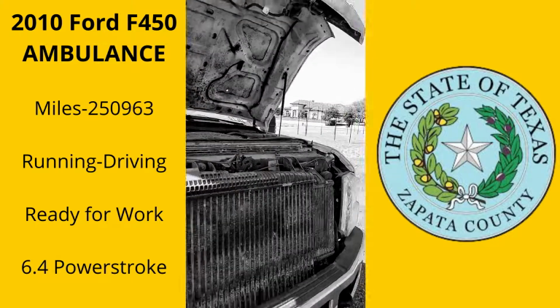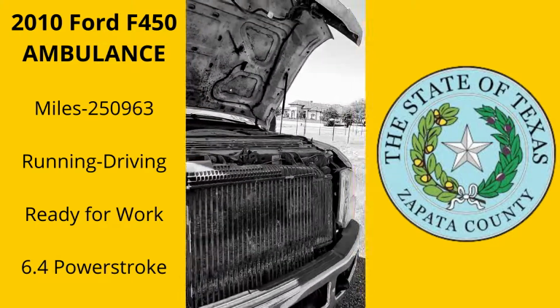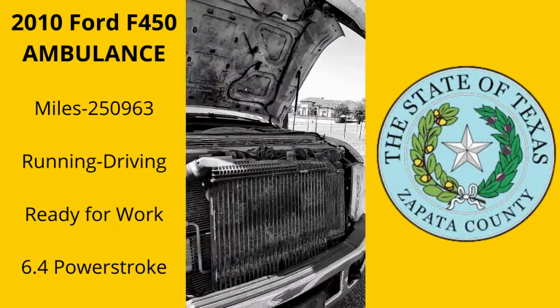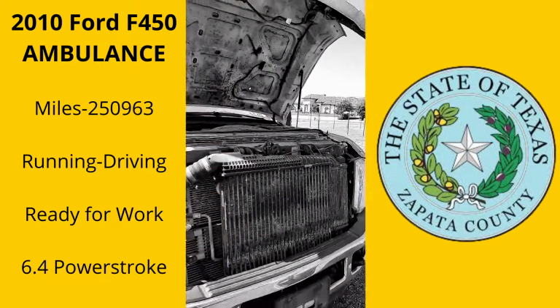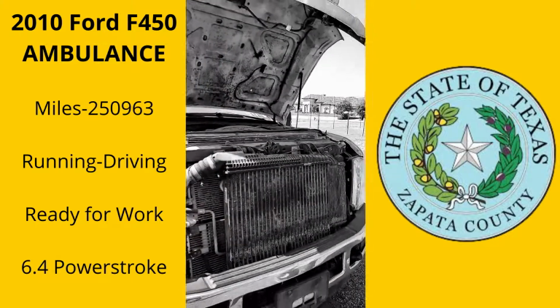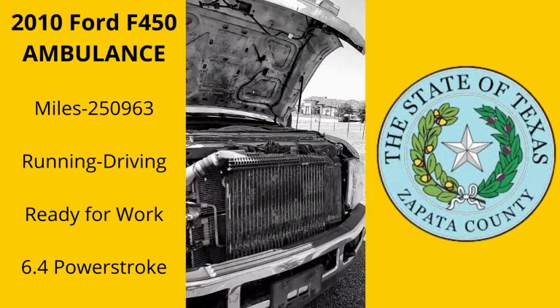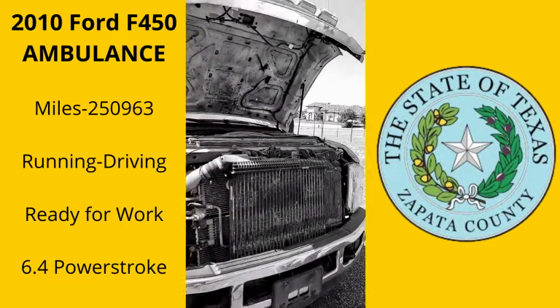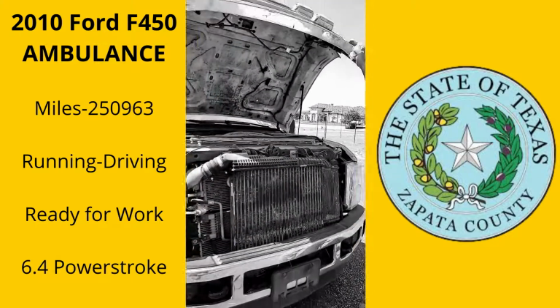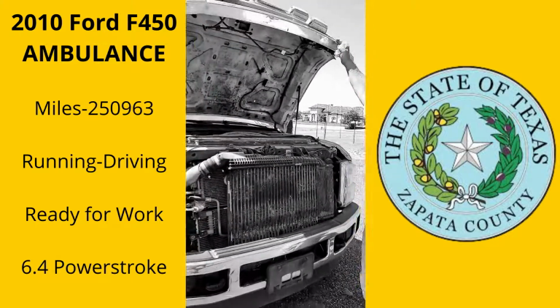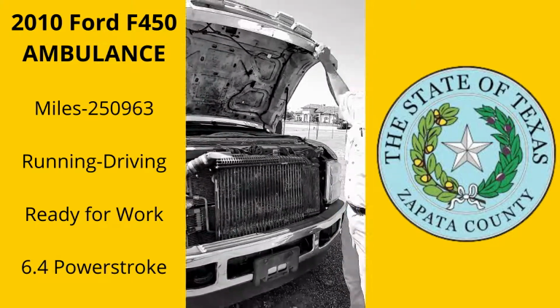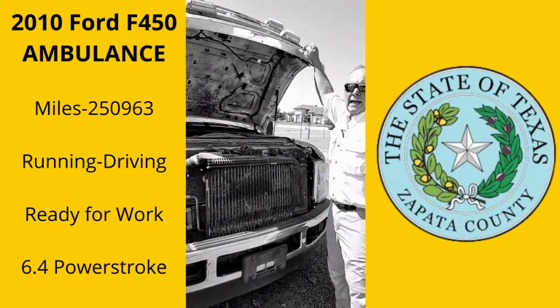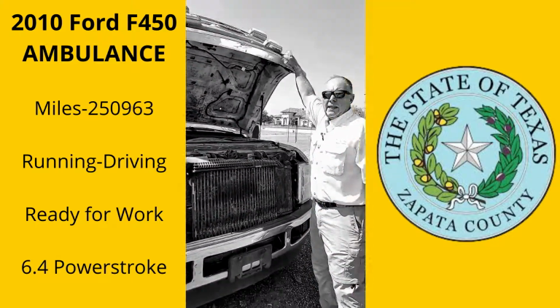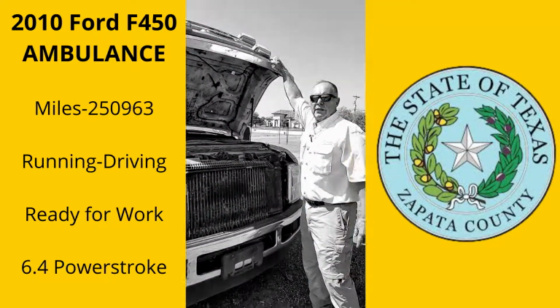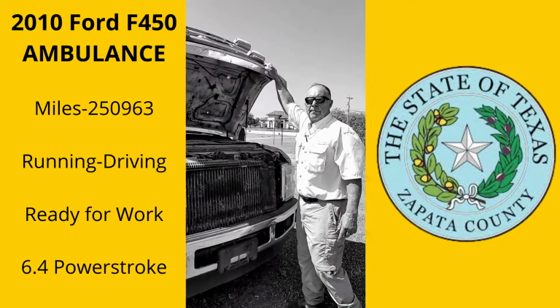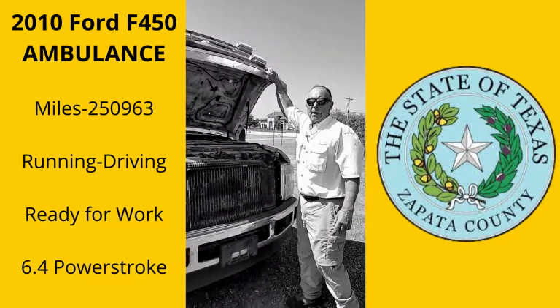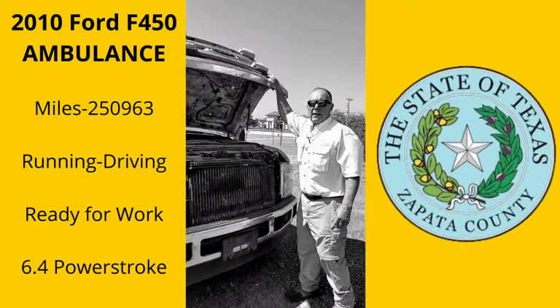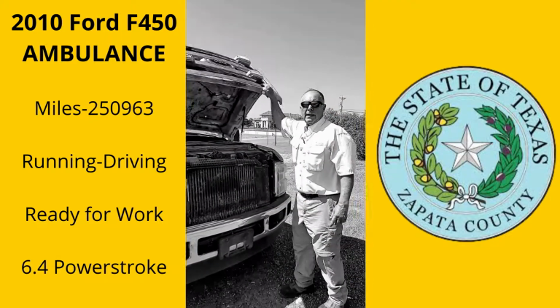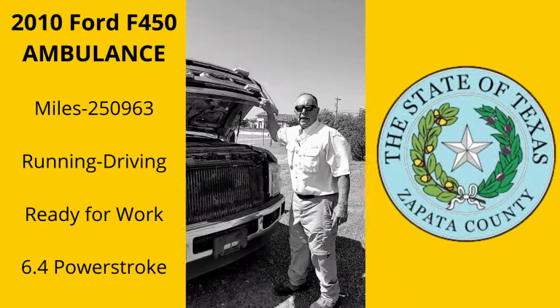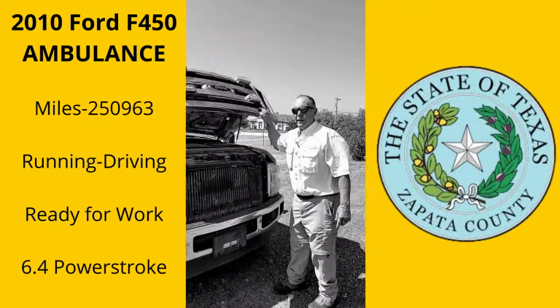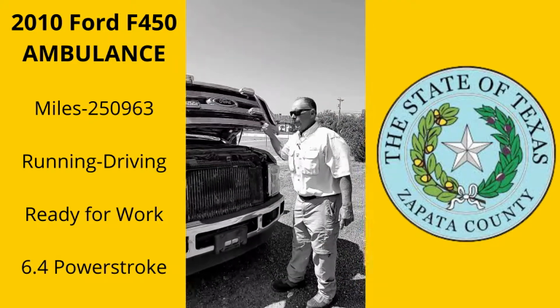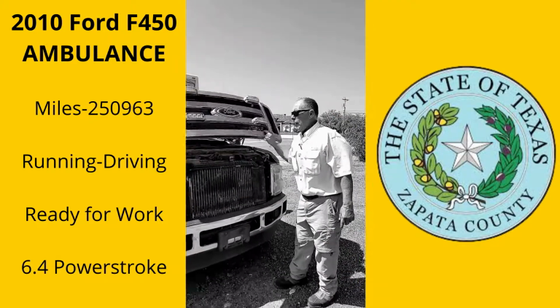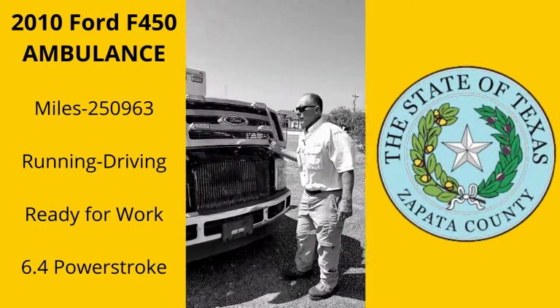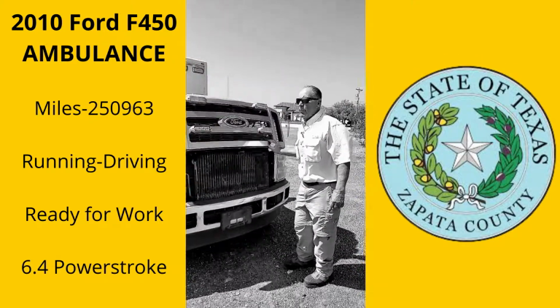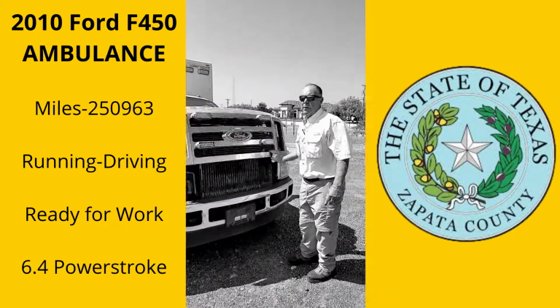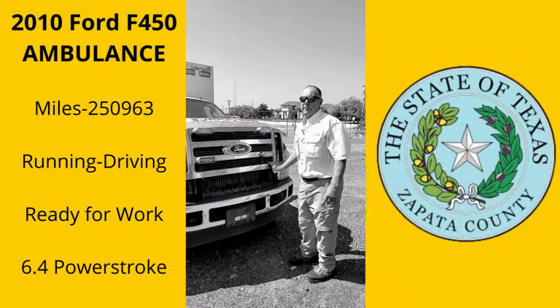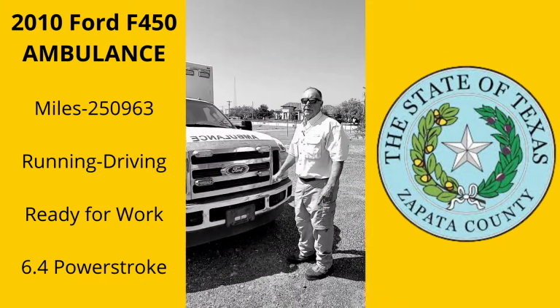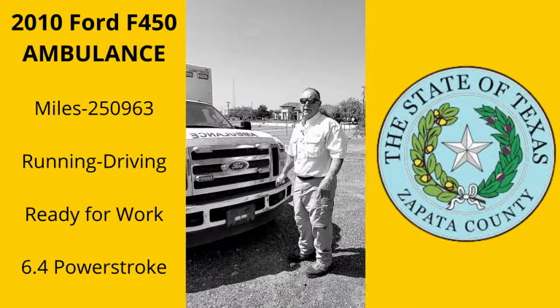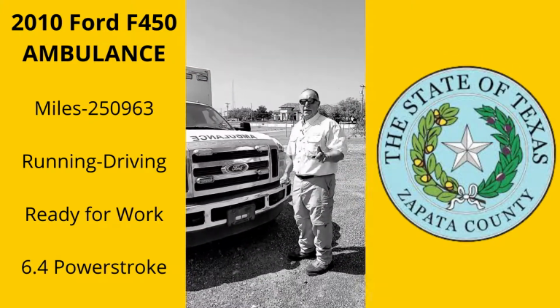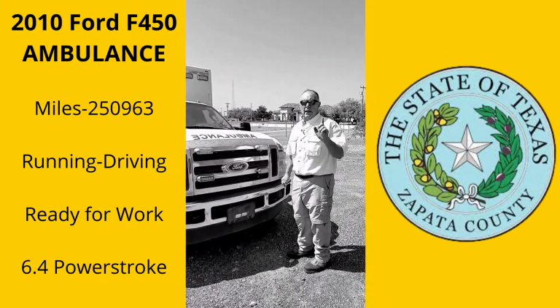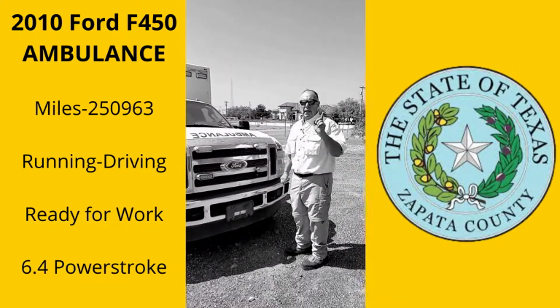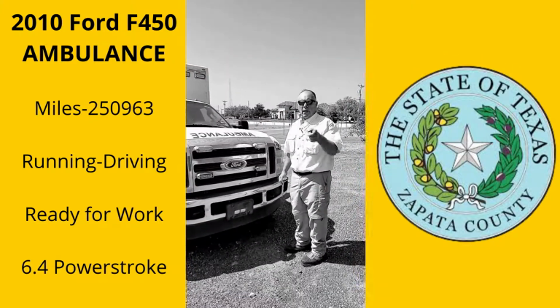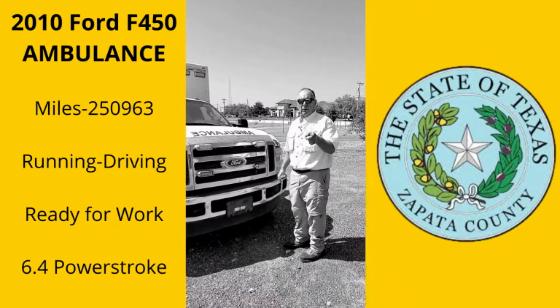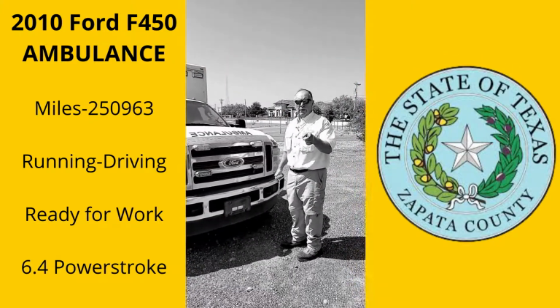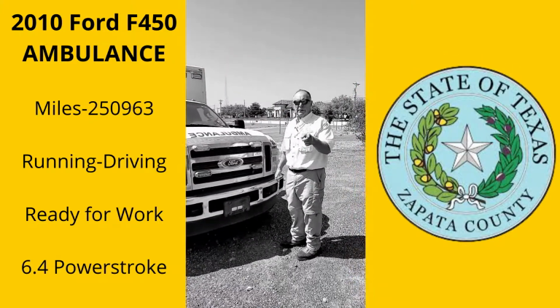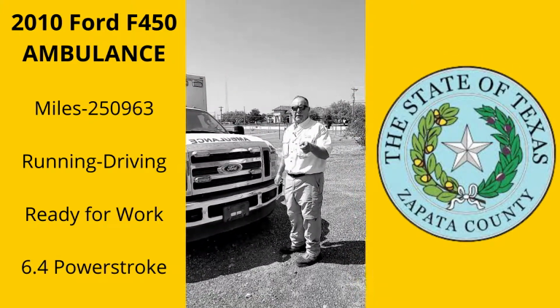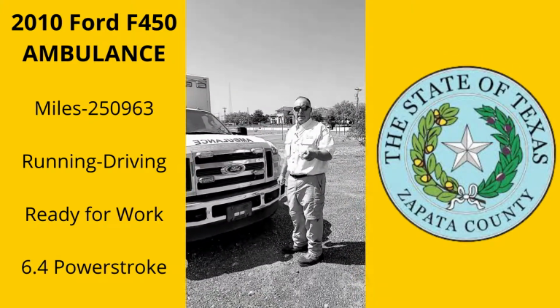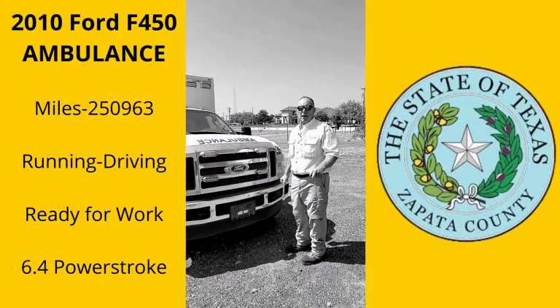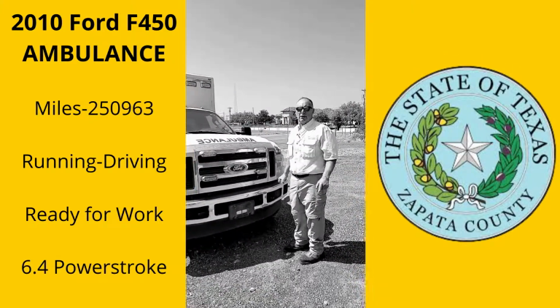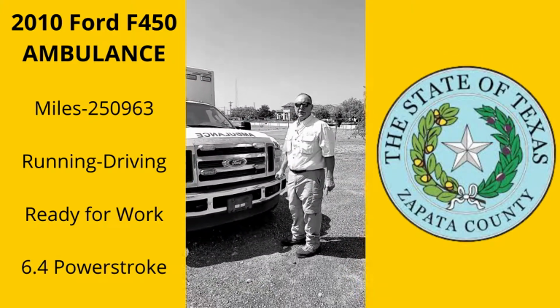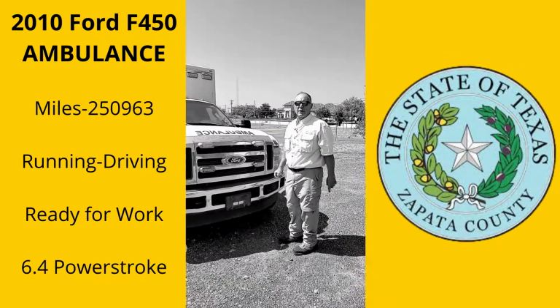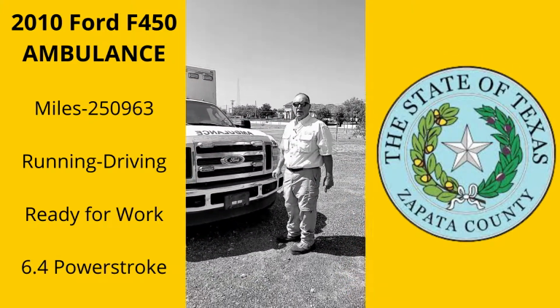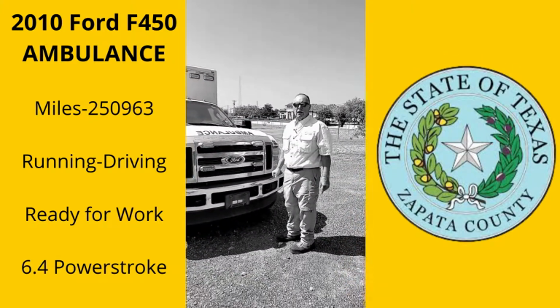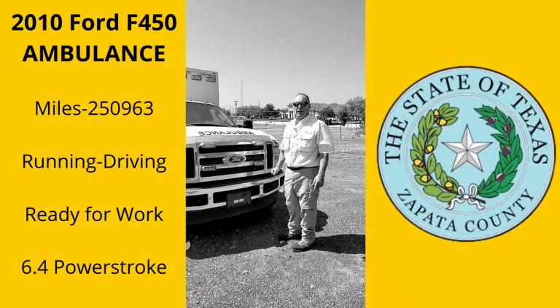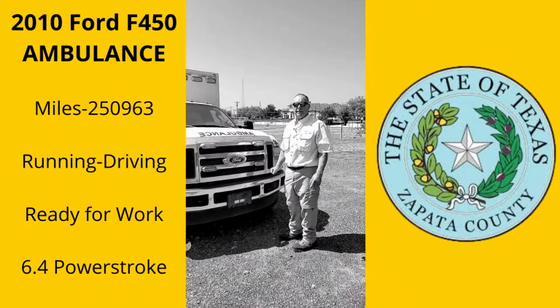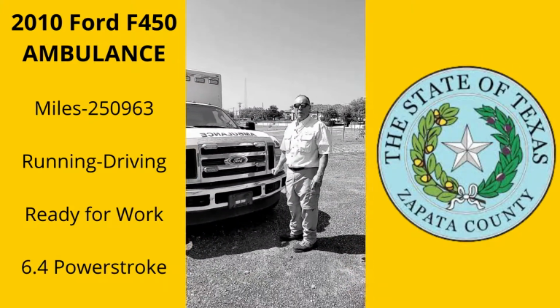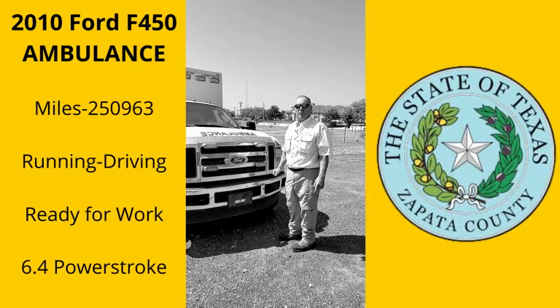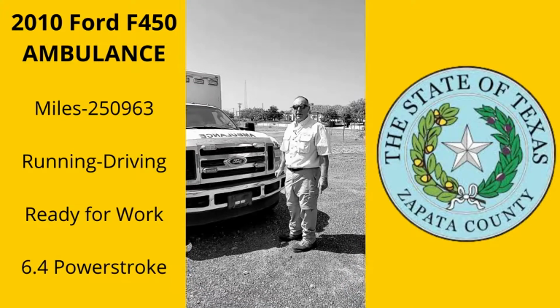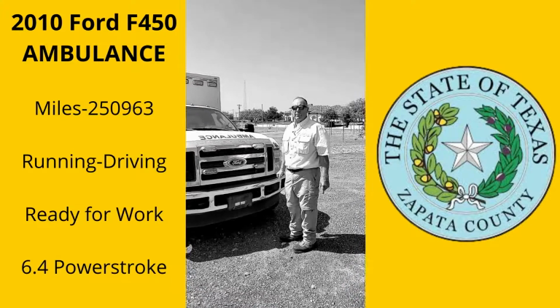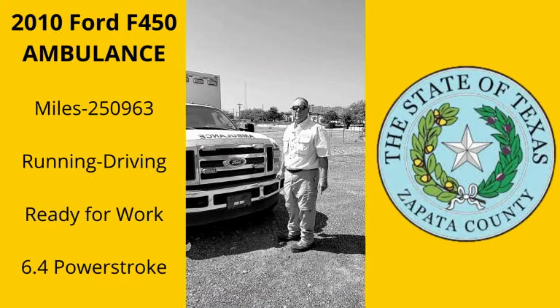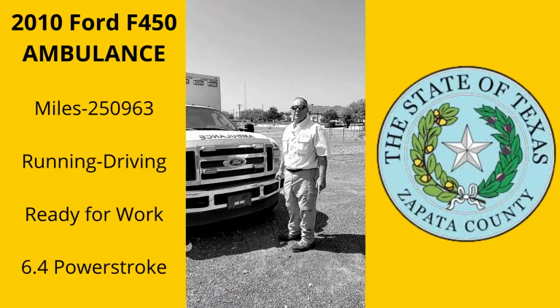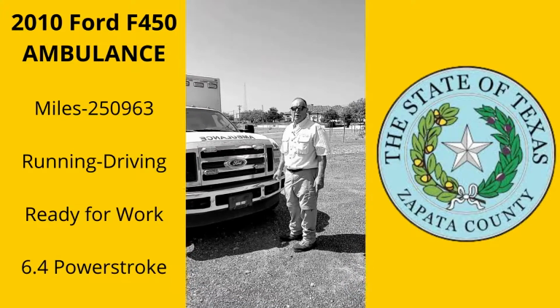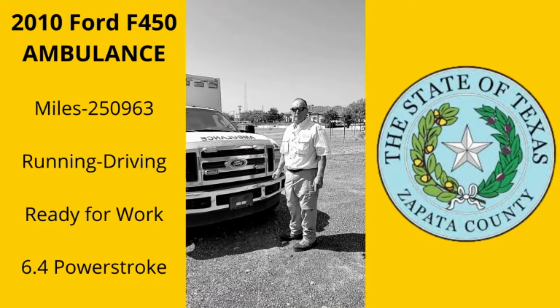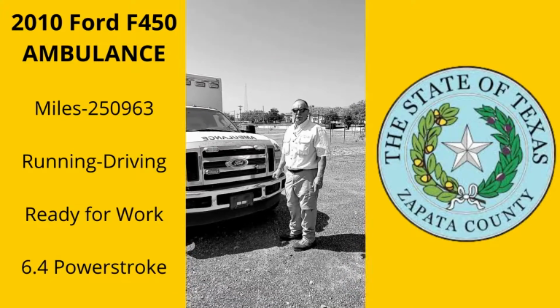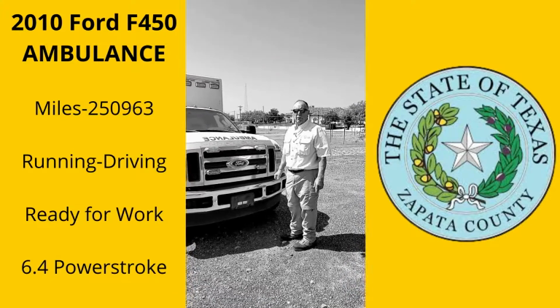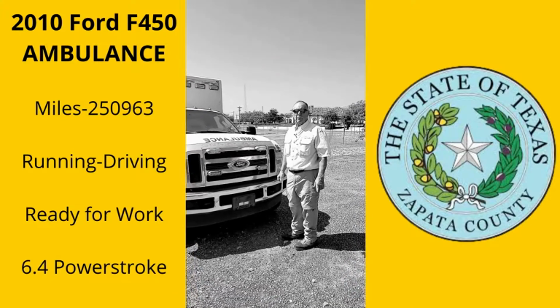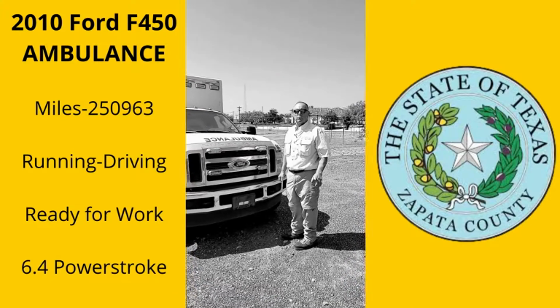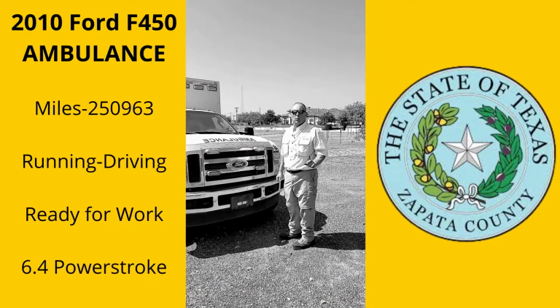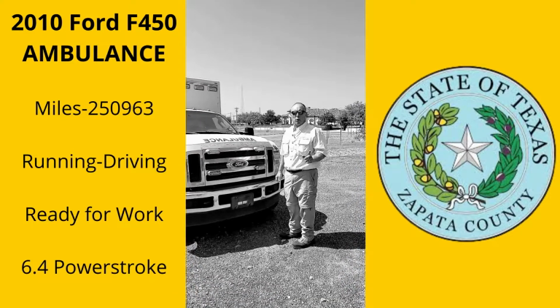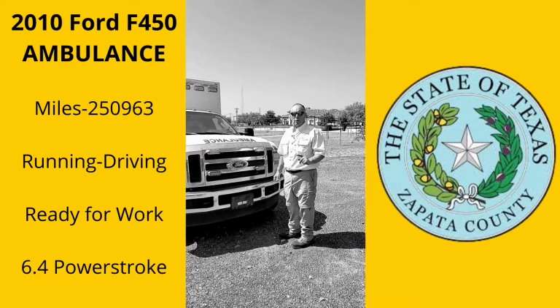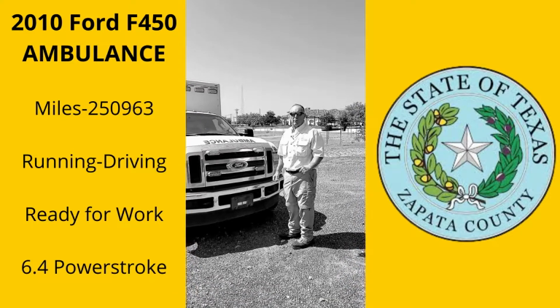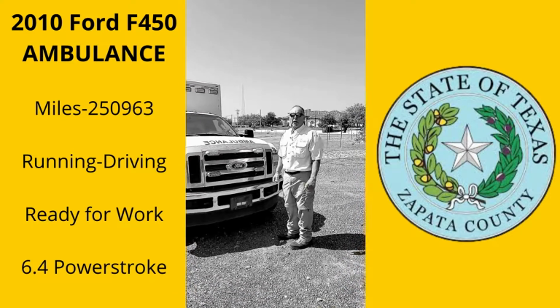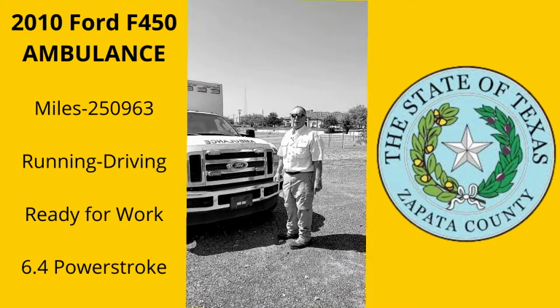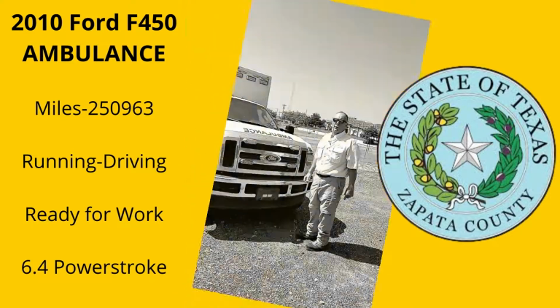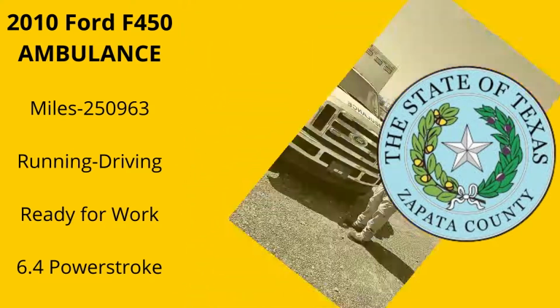You can see it's running just like it's supposed to. Don't miss it, guys — Zapata County Fire Department, only at cmoxys.com. No minimums, no reserves. We're online all the time.